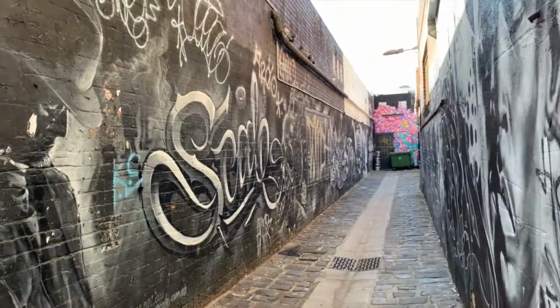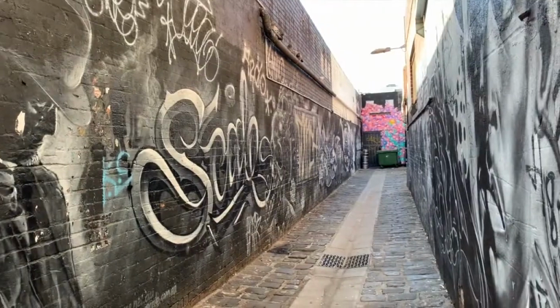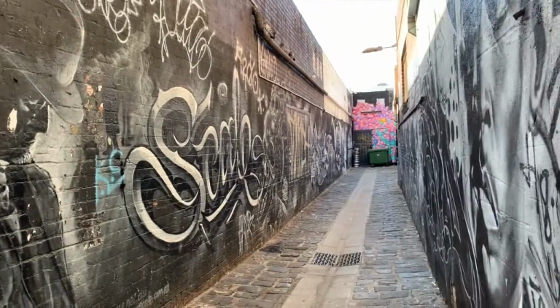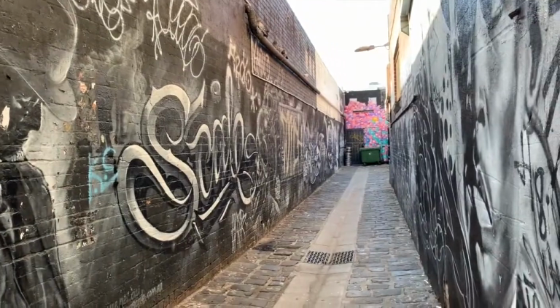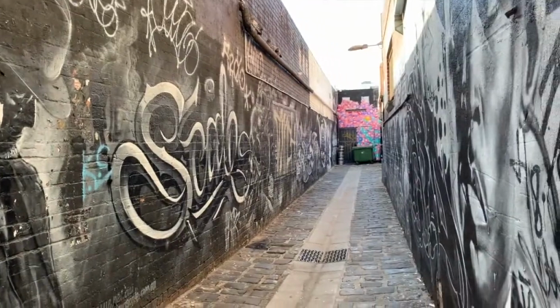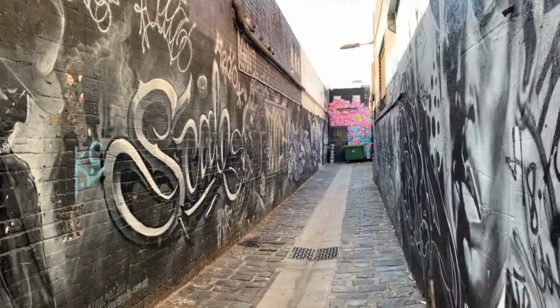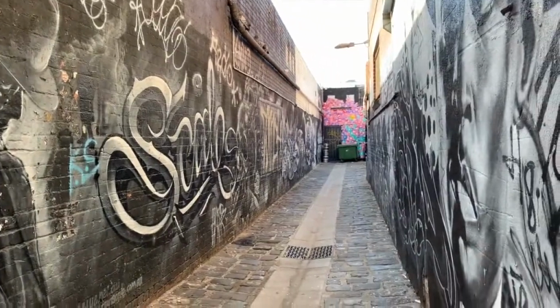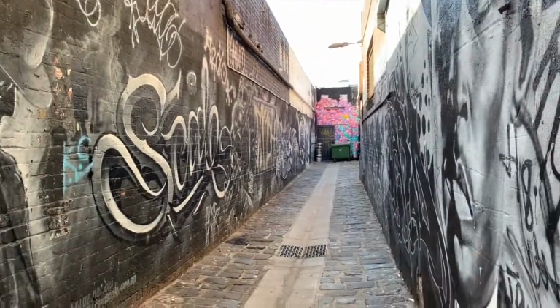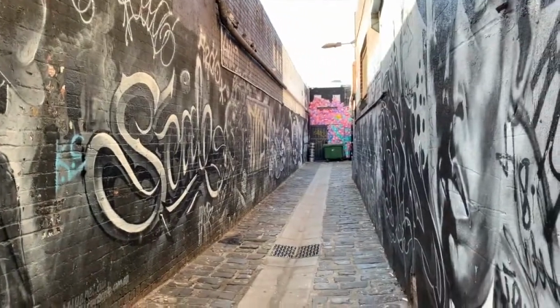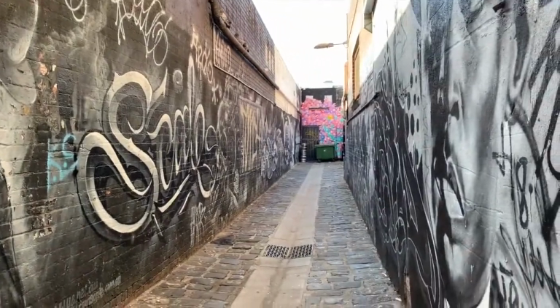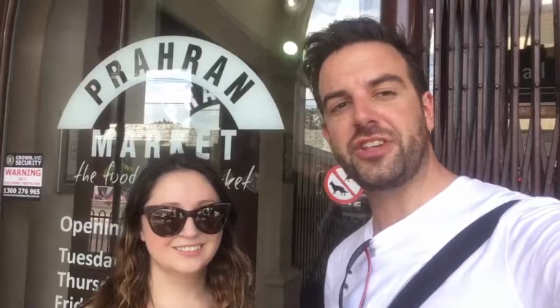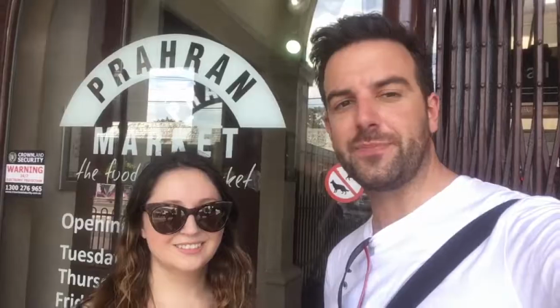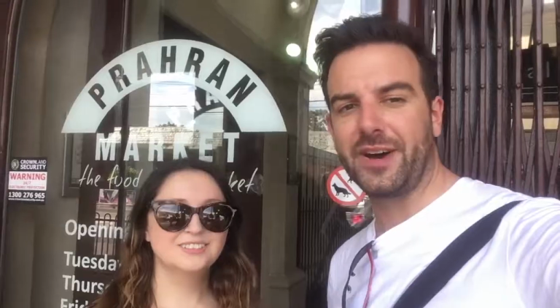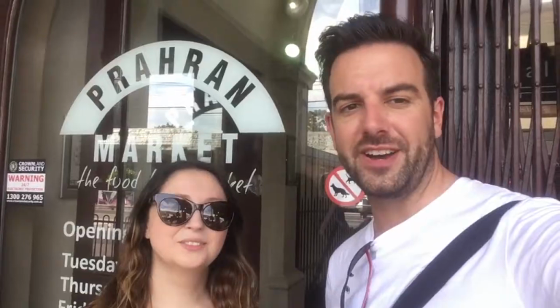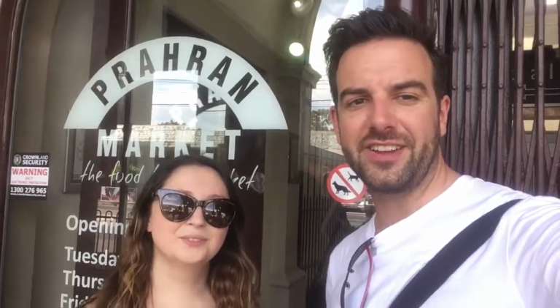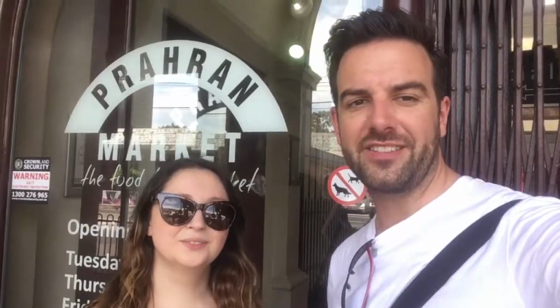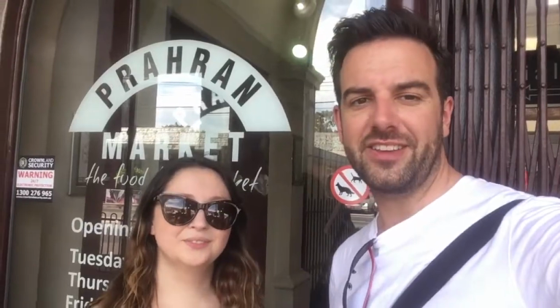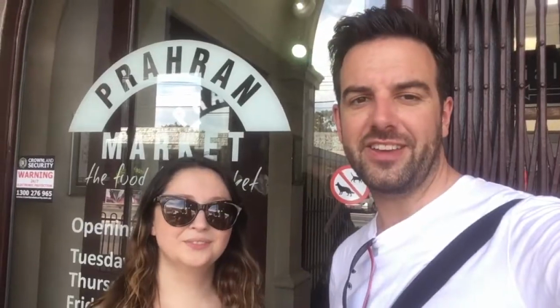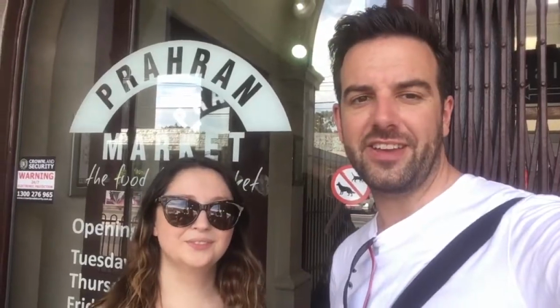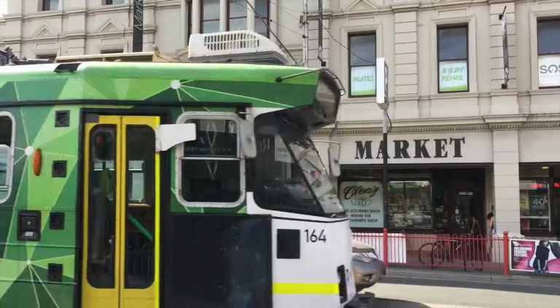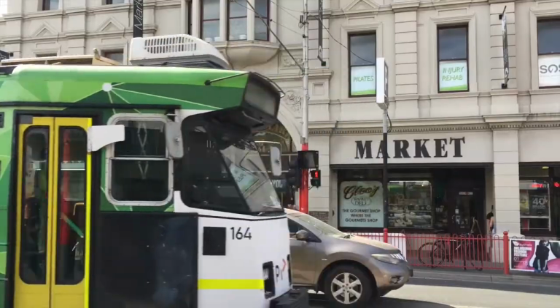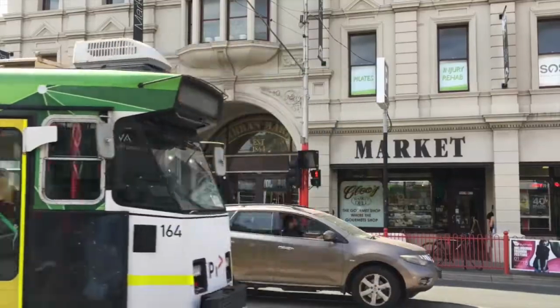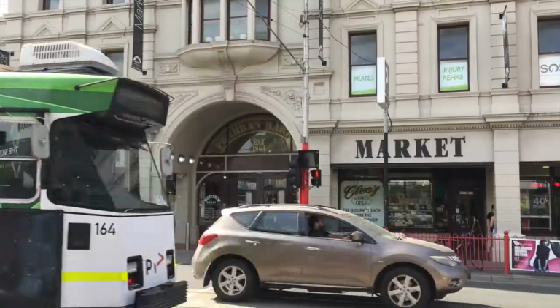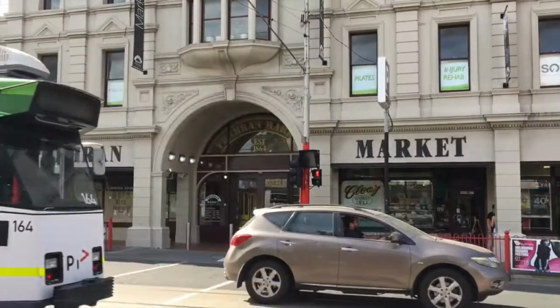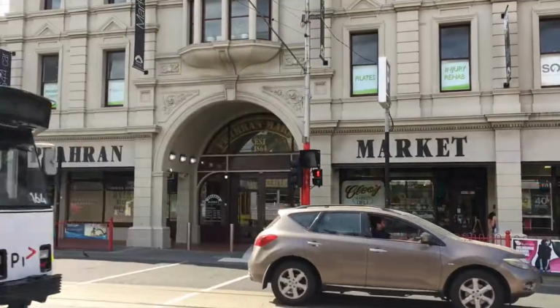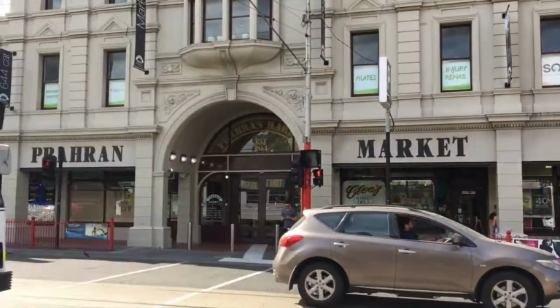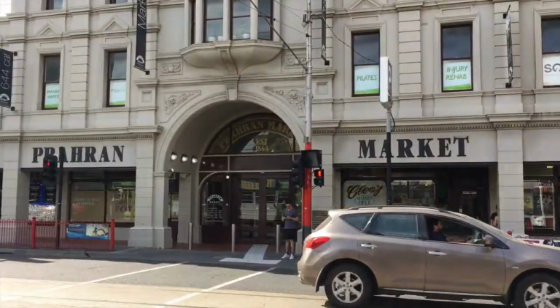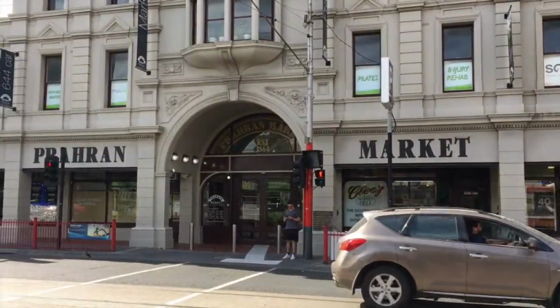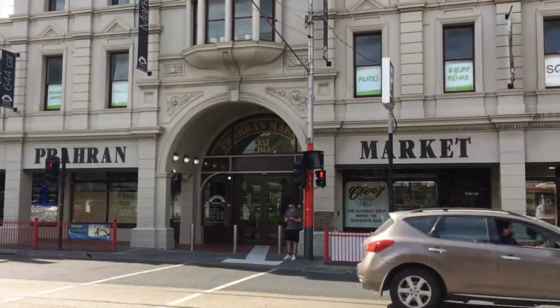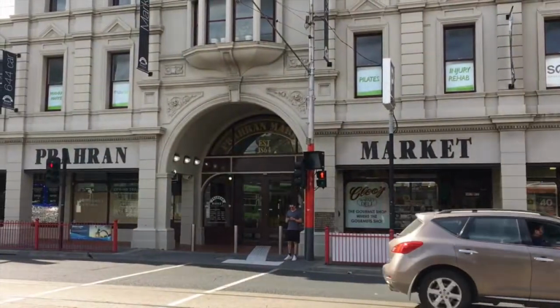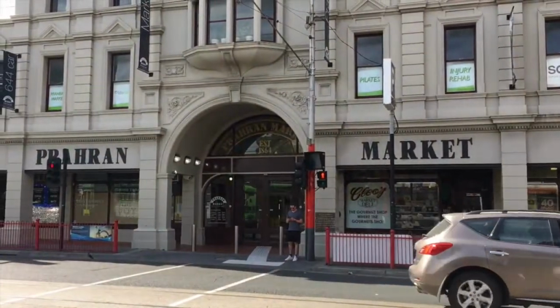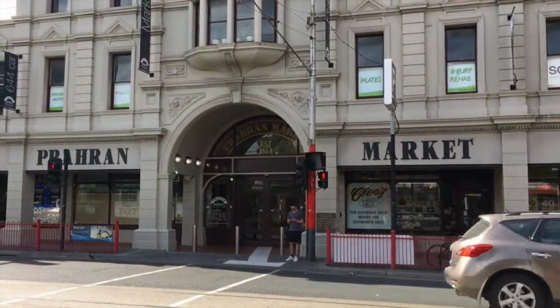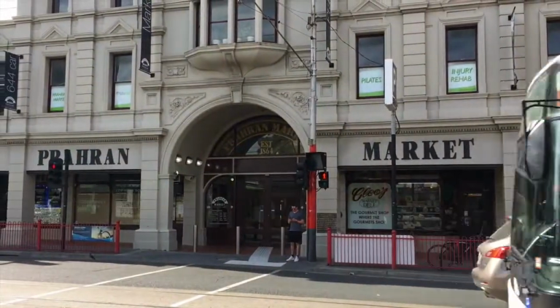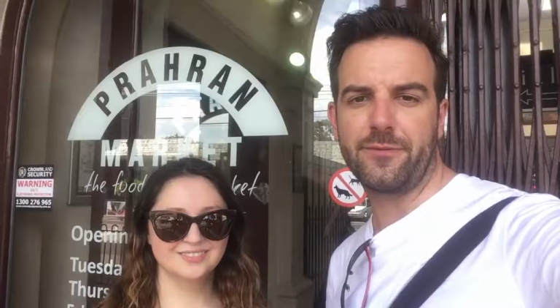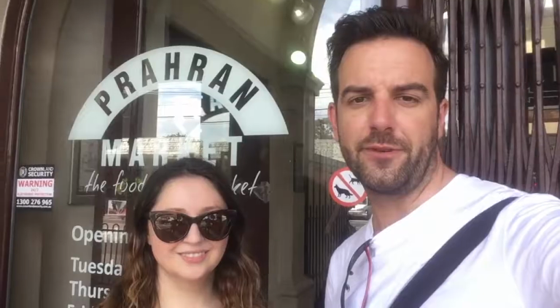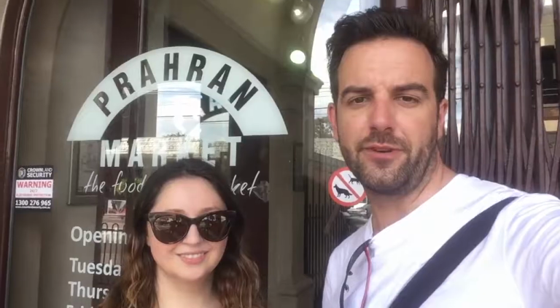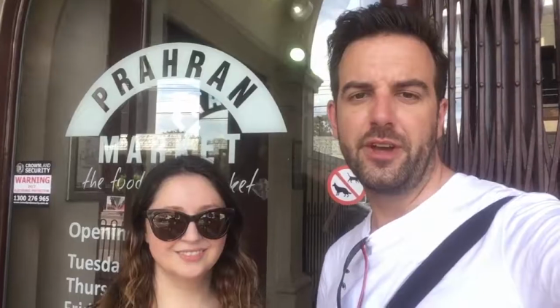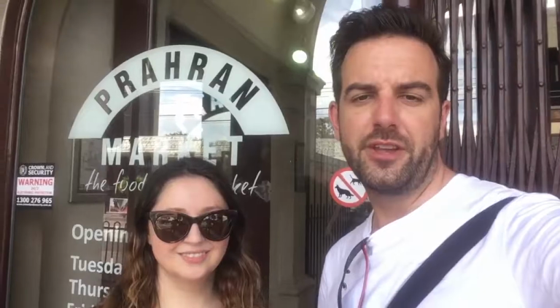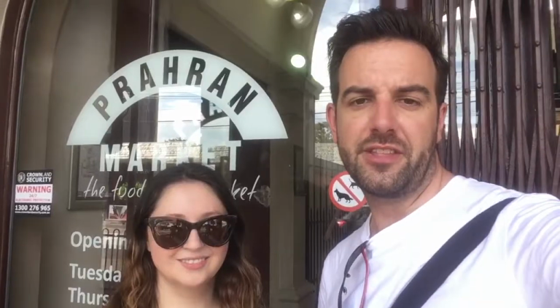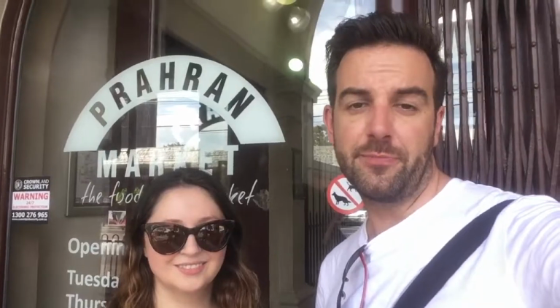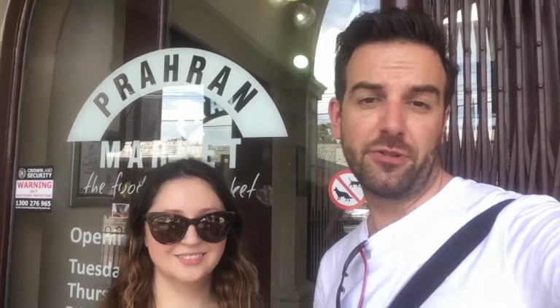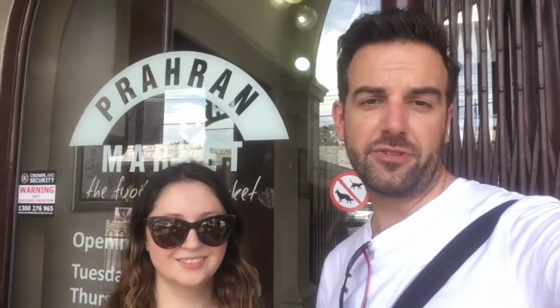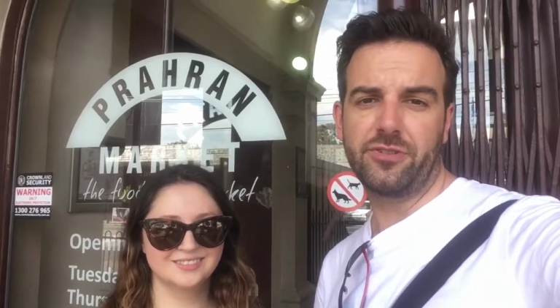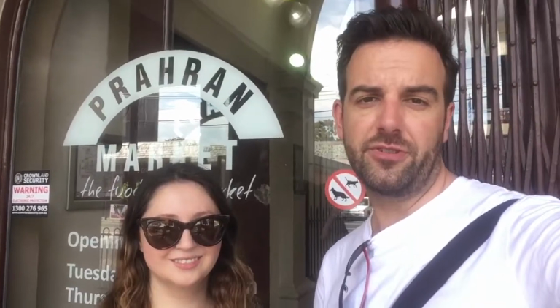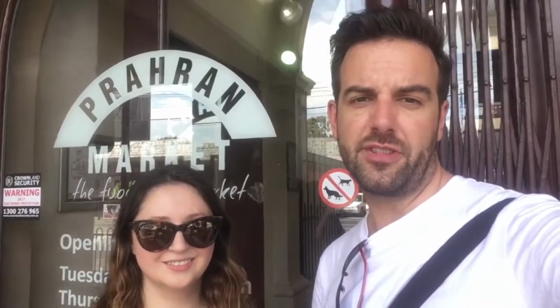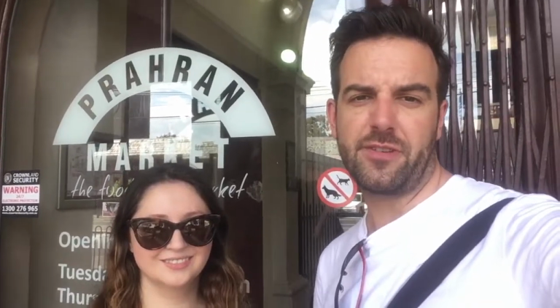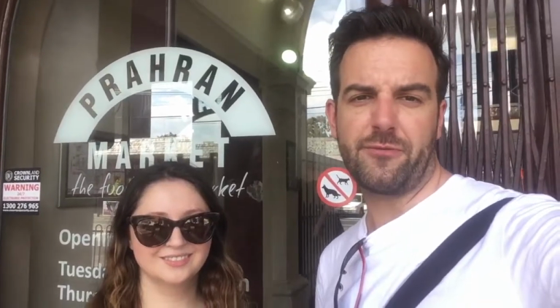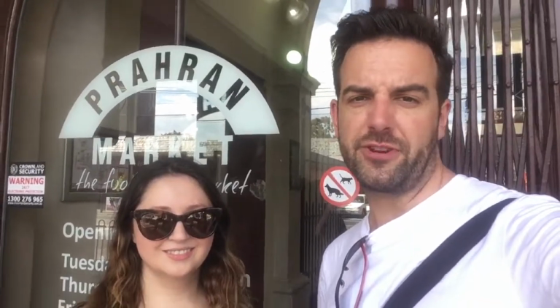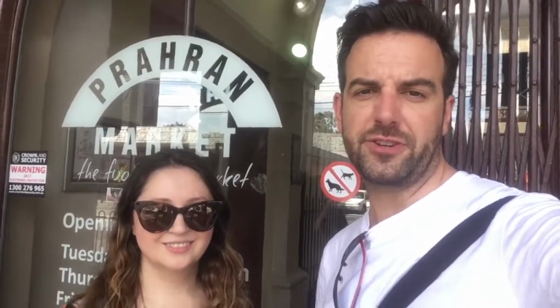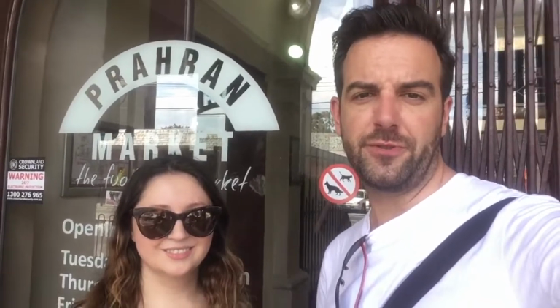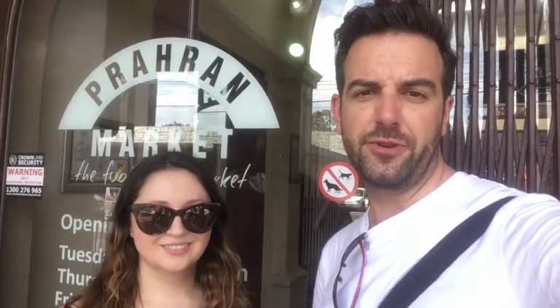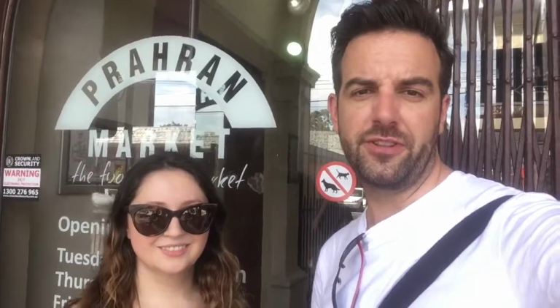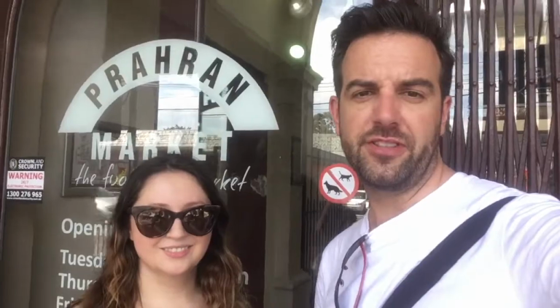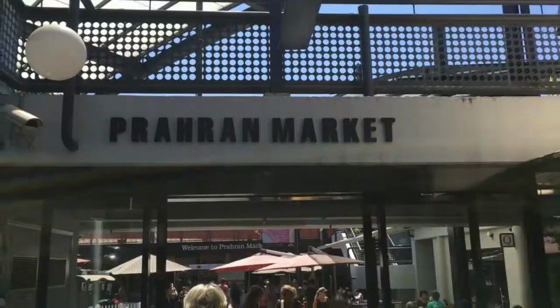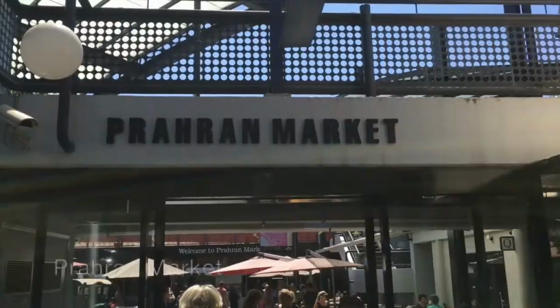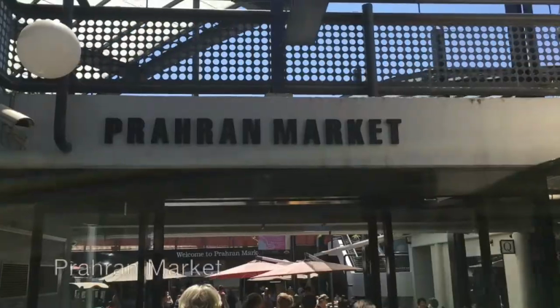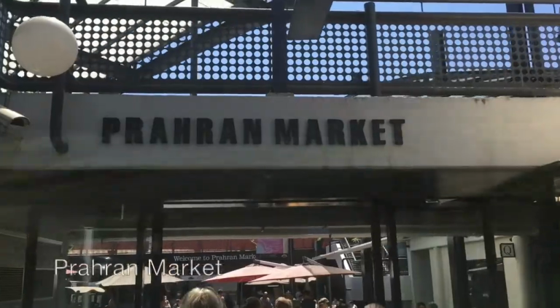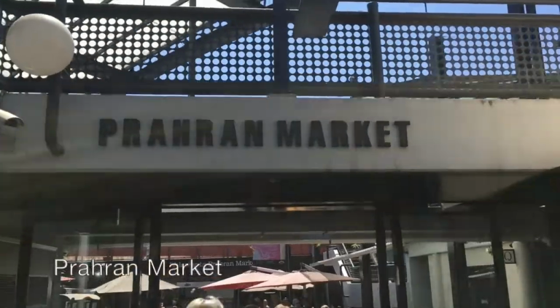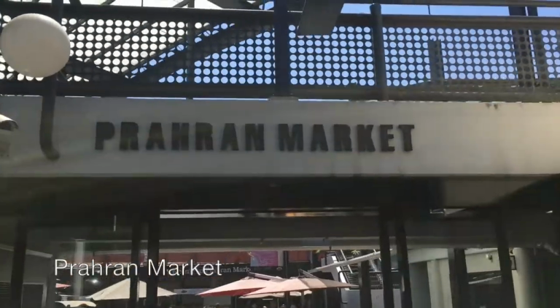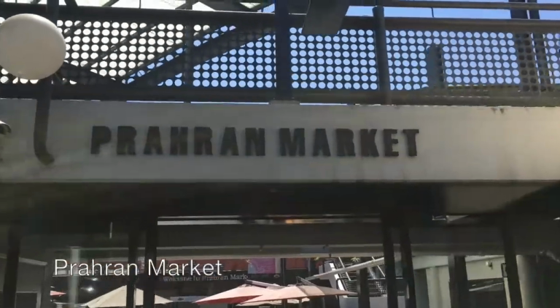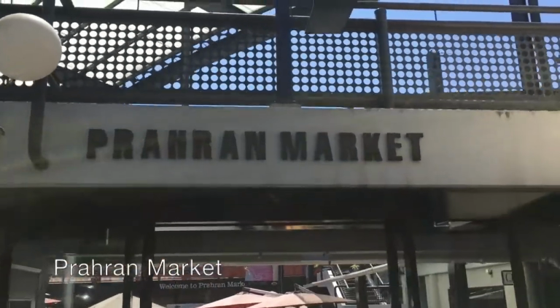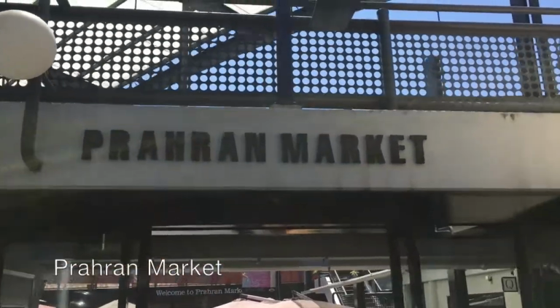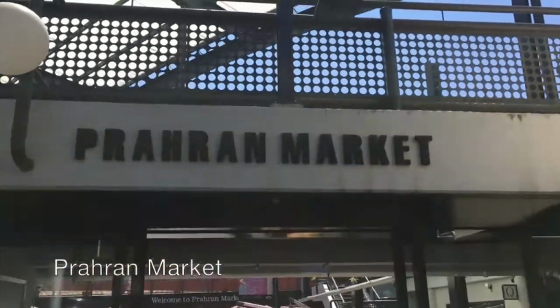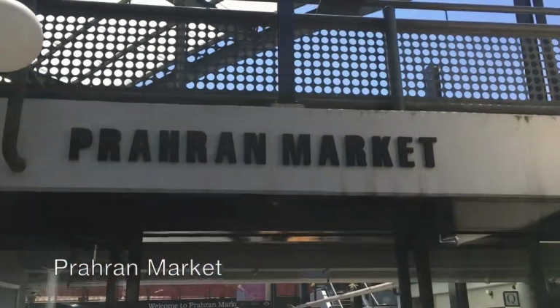Pran Market, which is behind us here, is one of Melbourne's best markets for small goods, fresh food and so on. Let's go check it out.